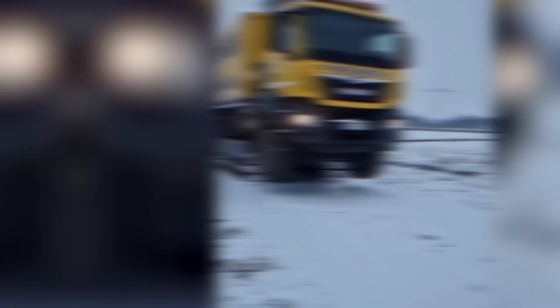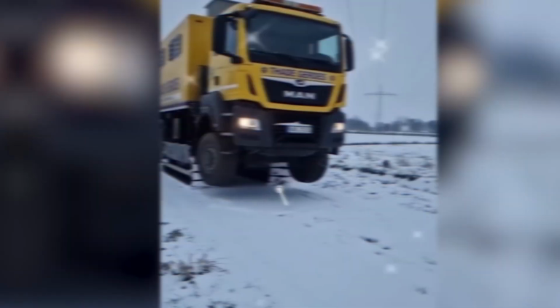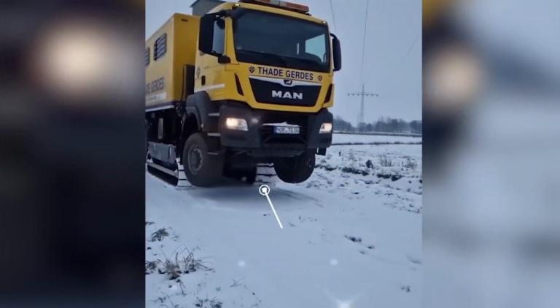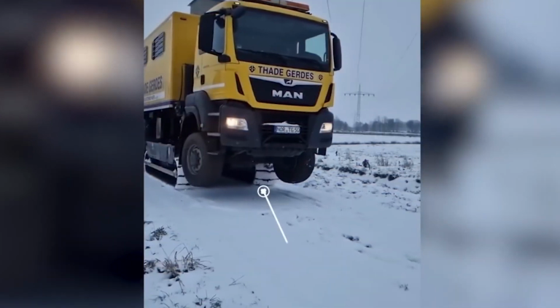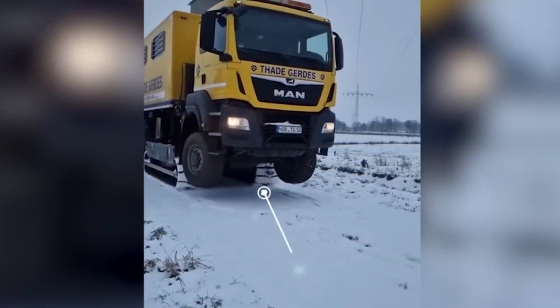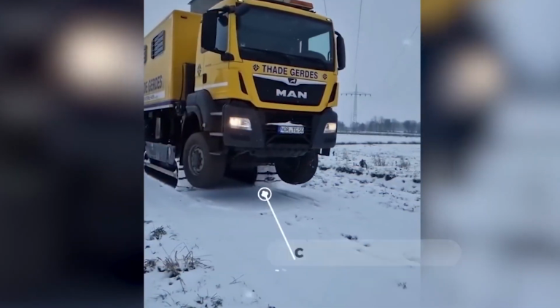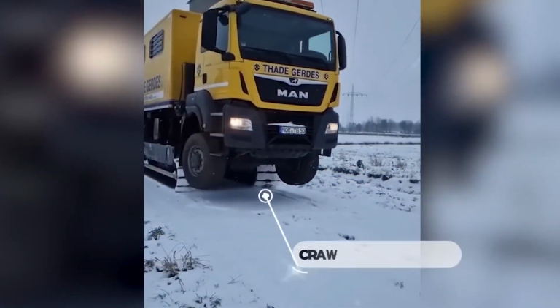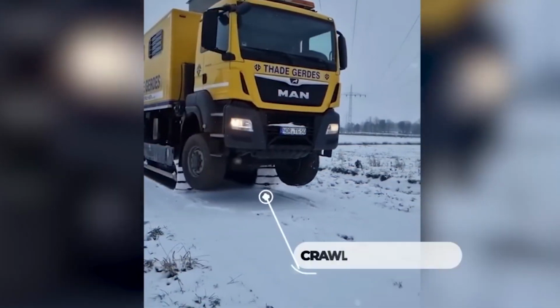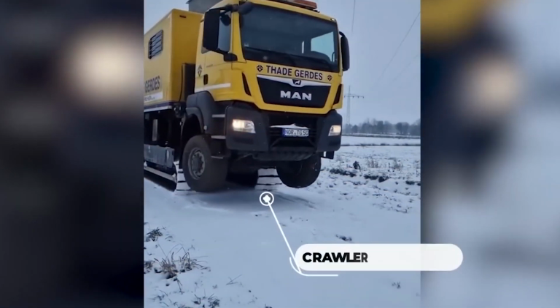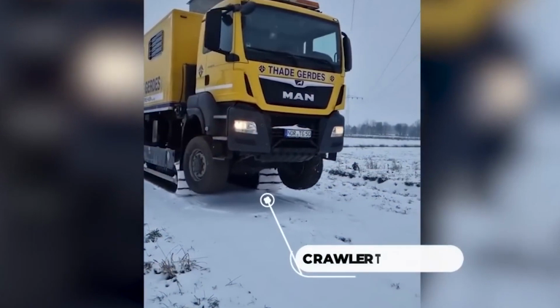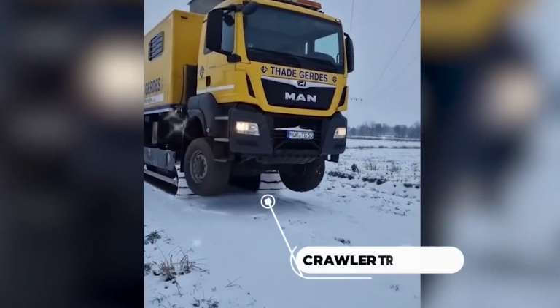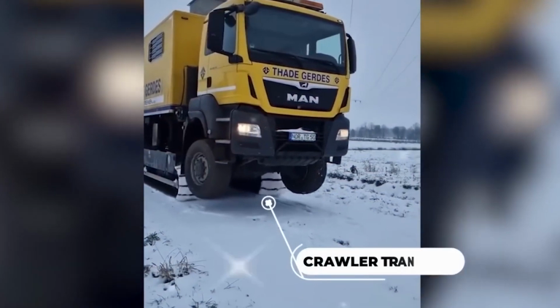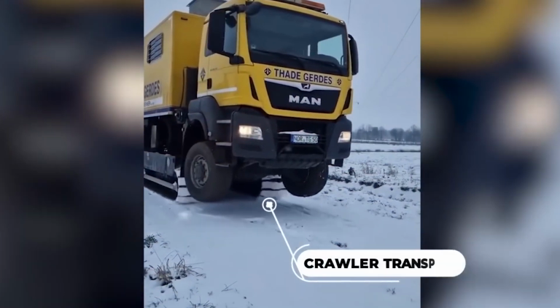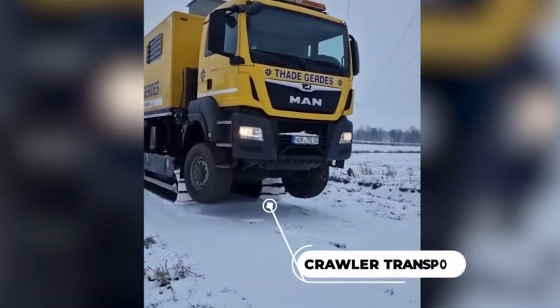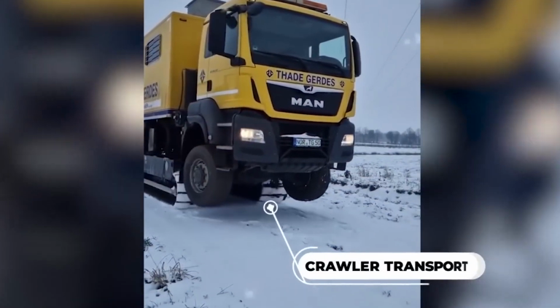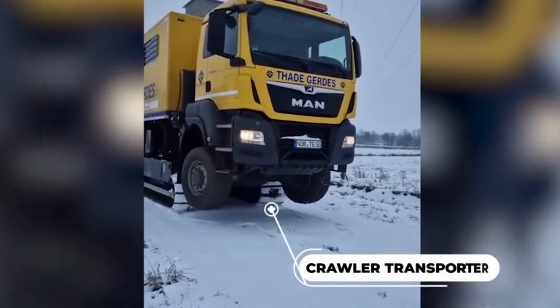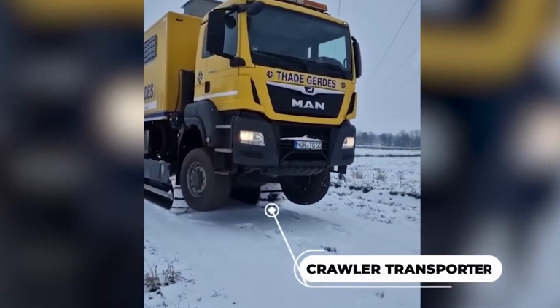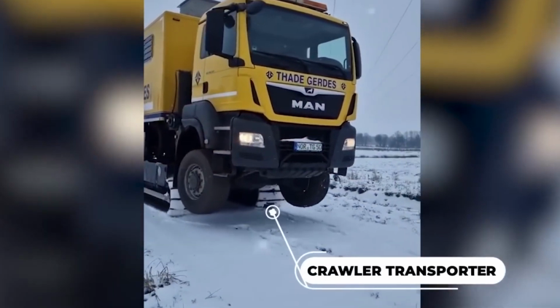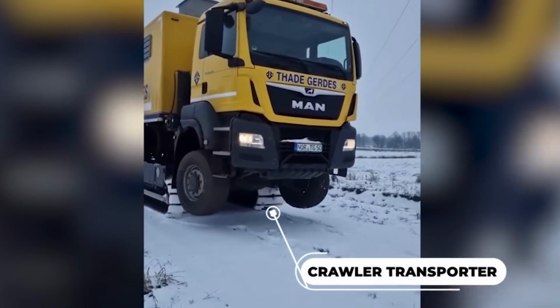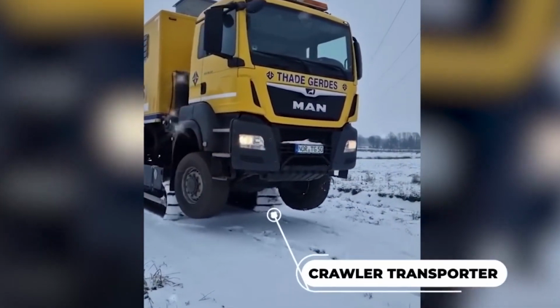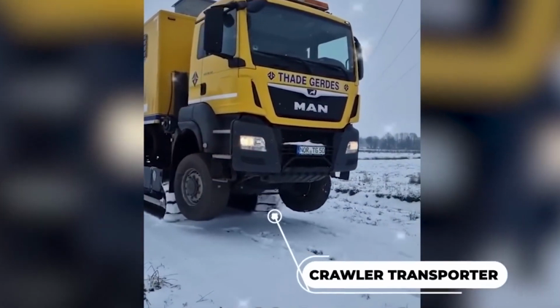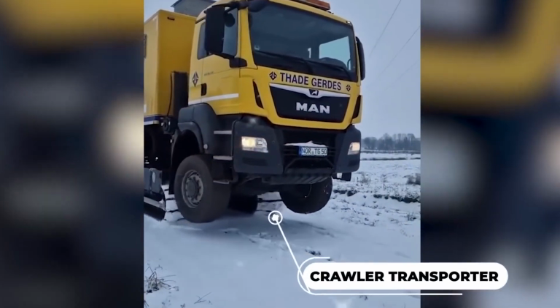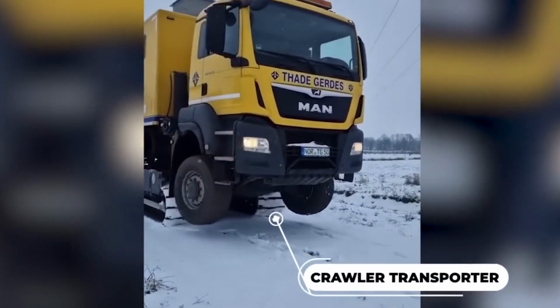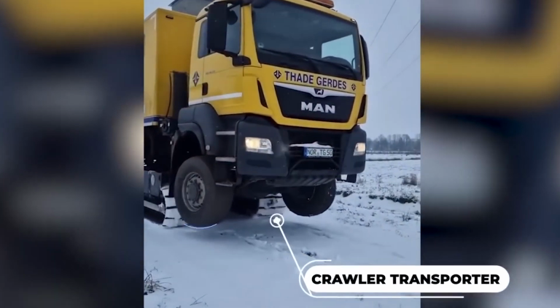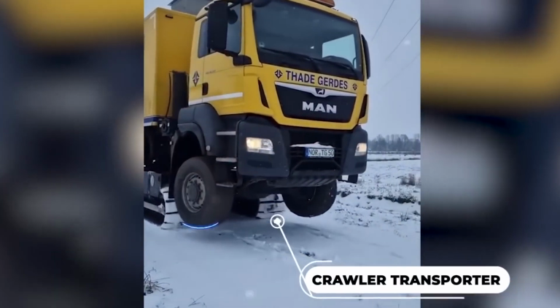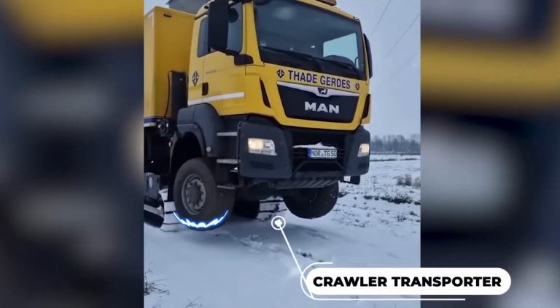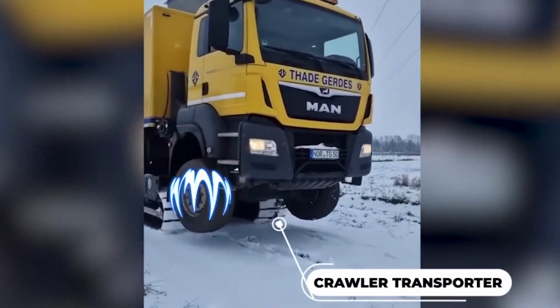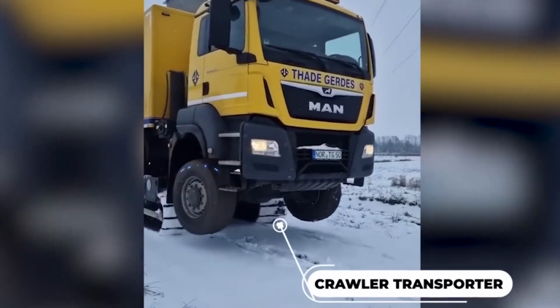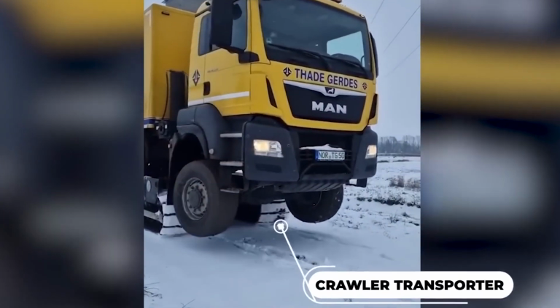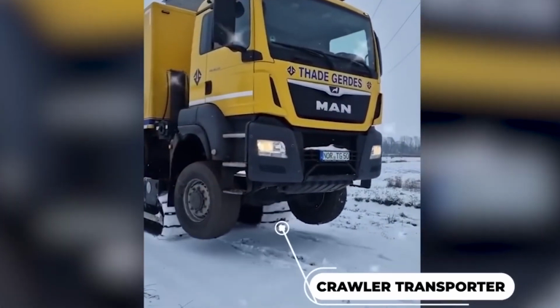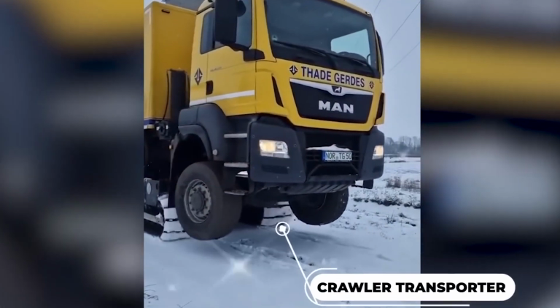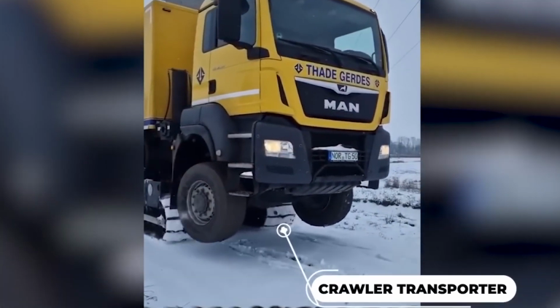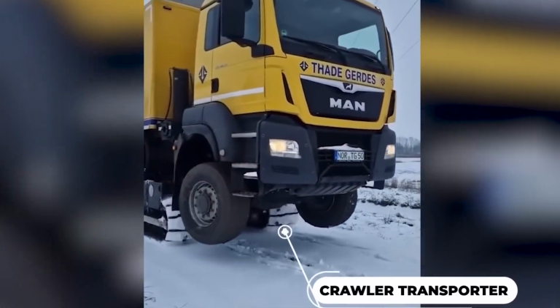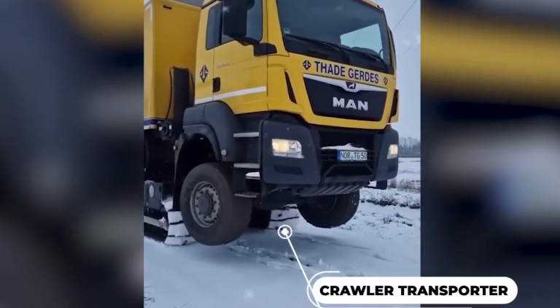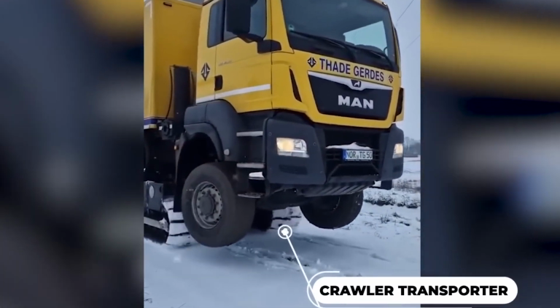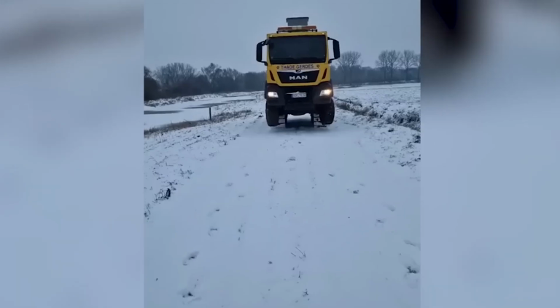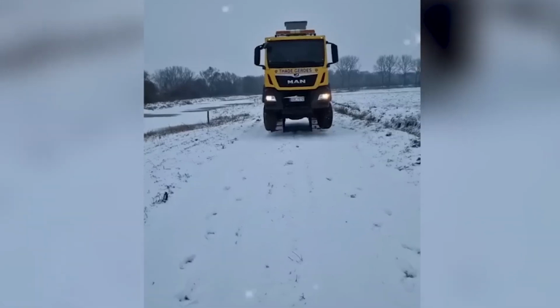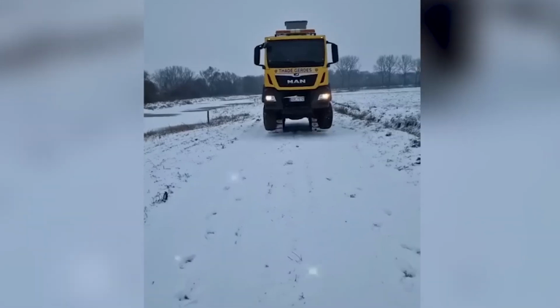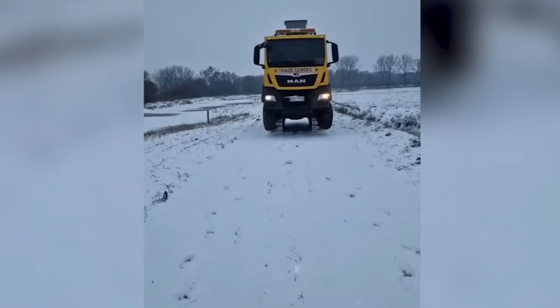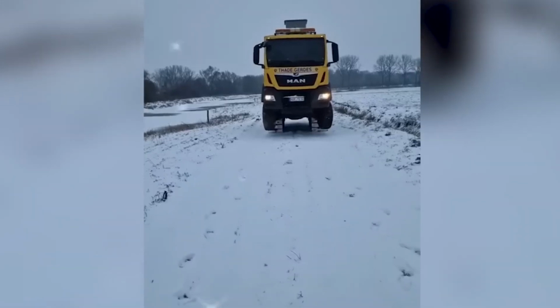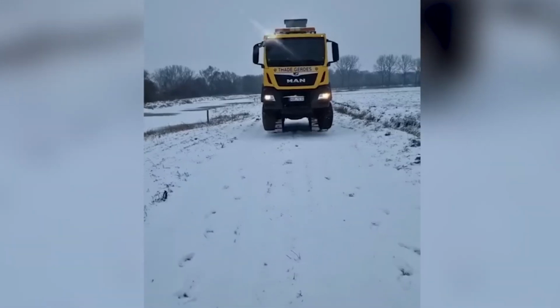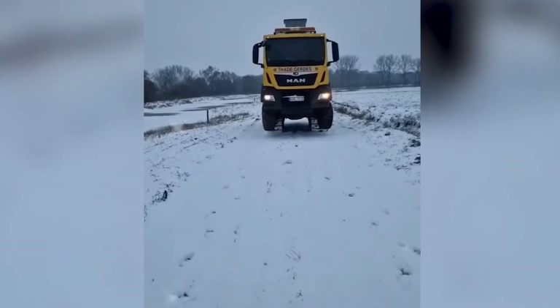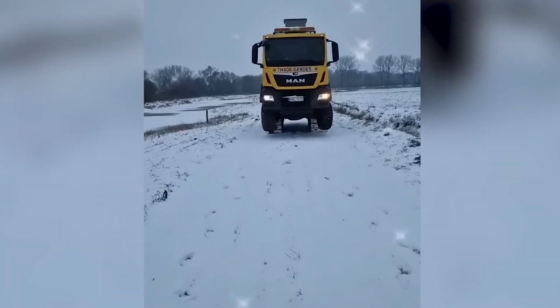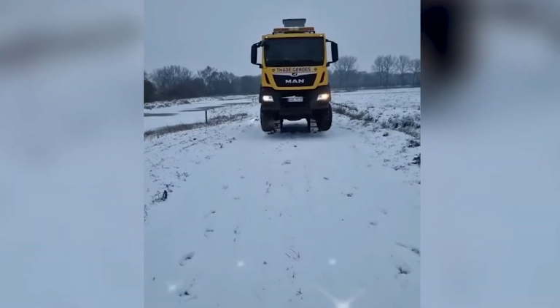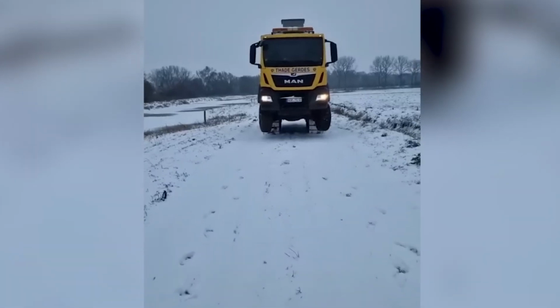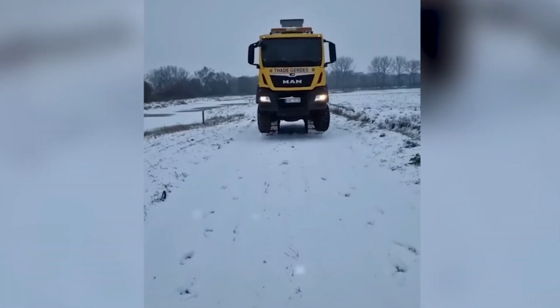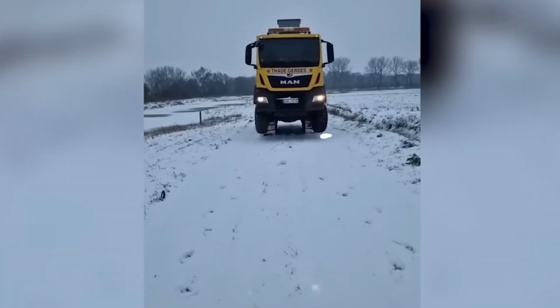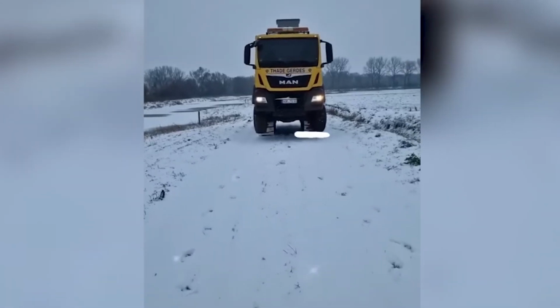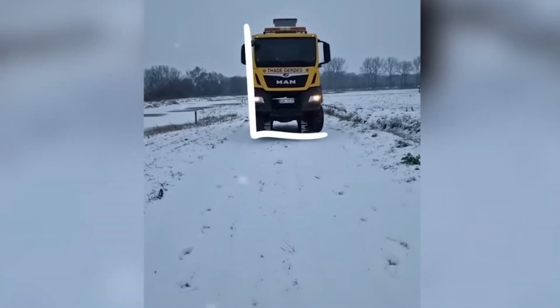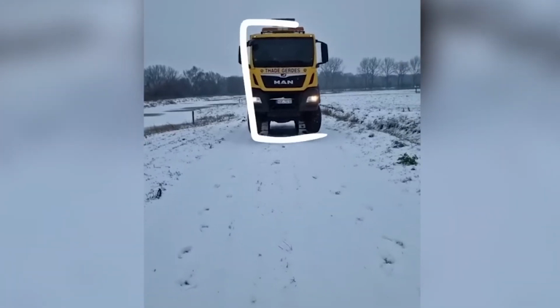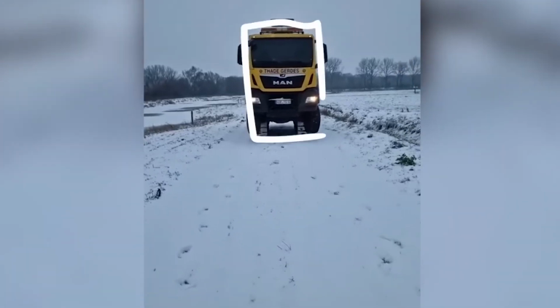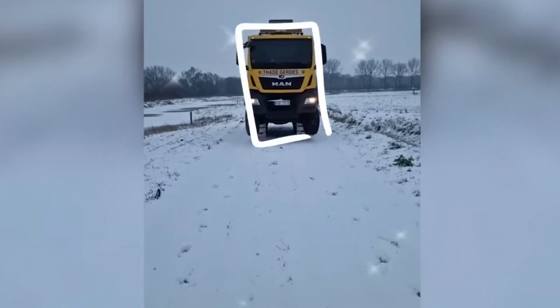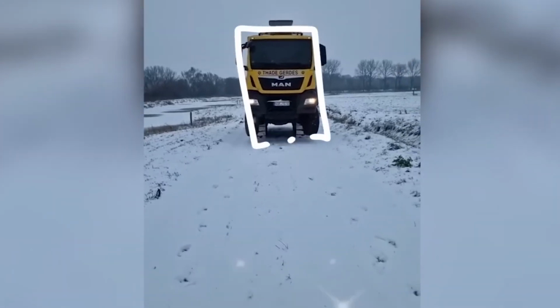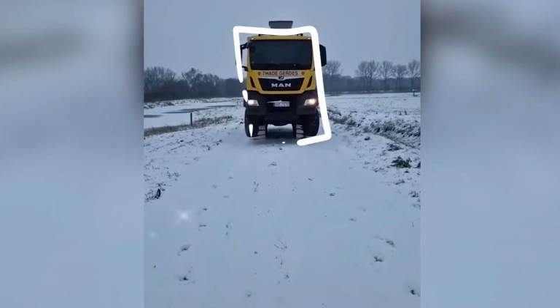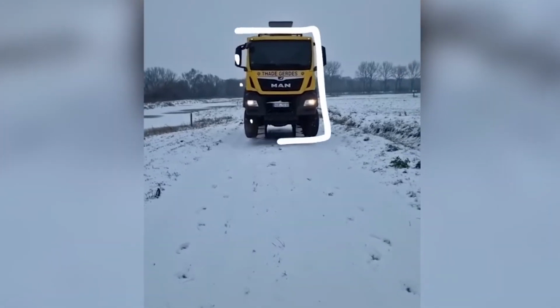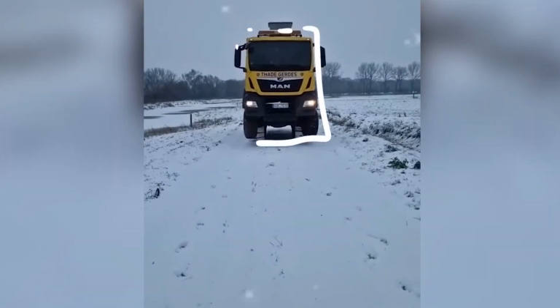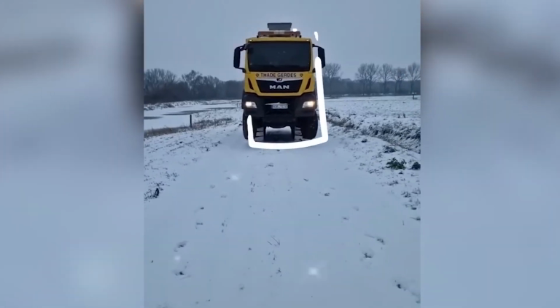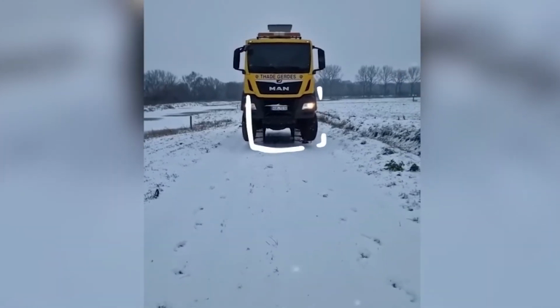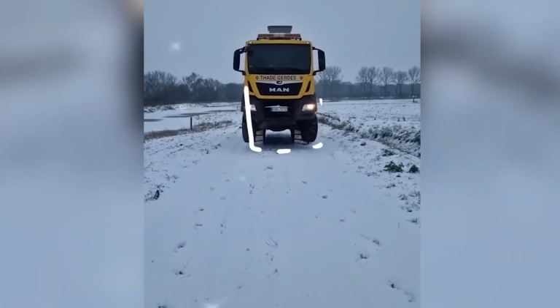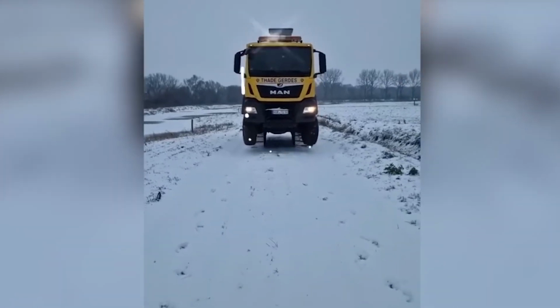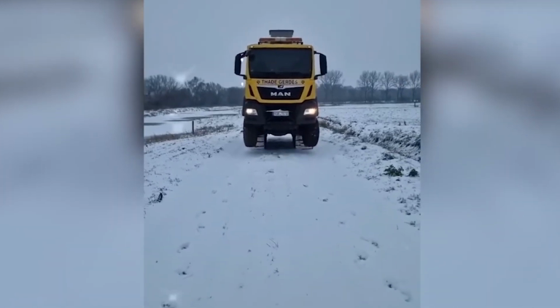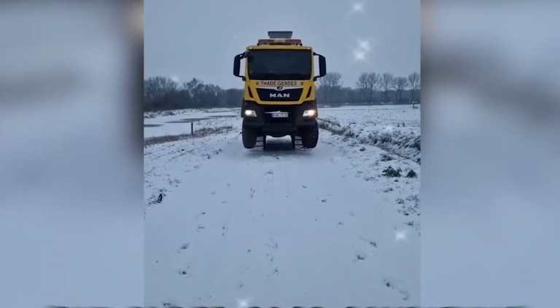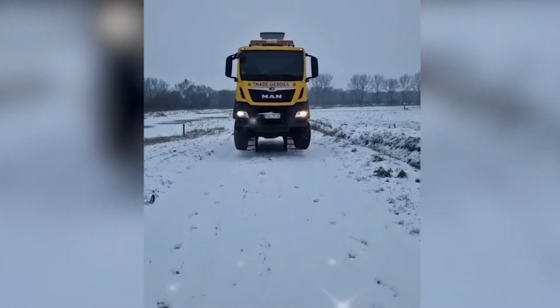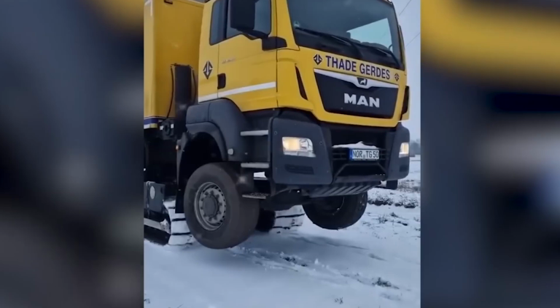The crawler-transporter effortlessly handles the task of moving large construction machinery through snowy off-road conditions.